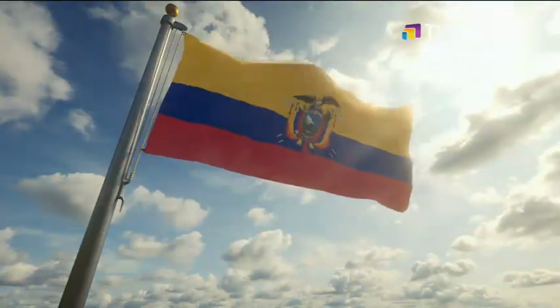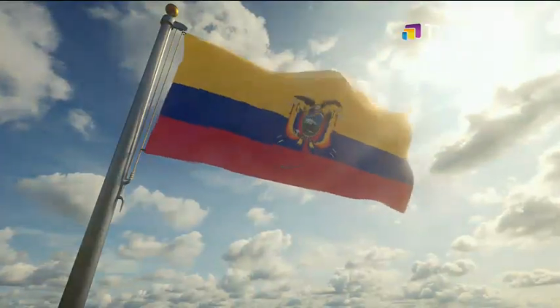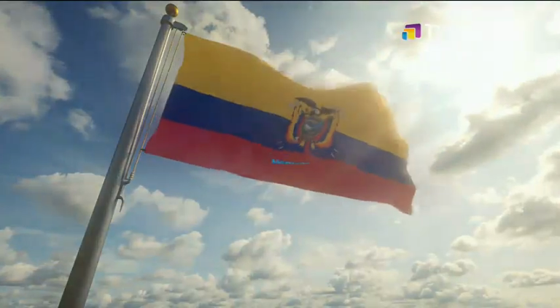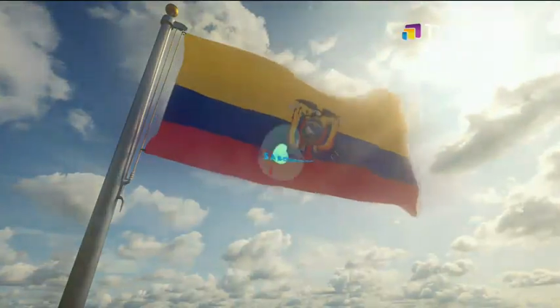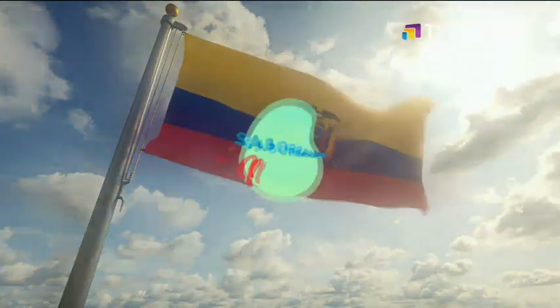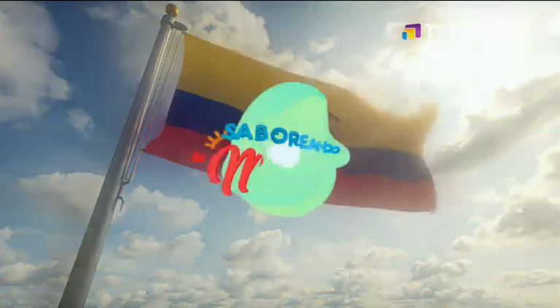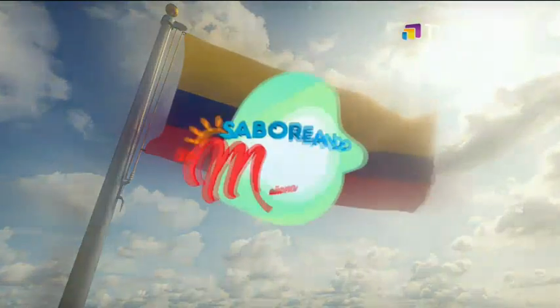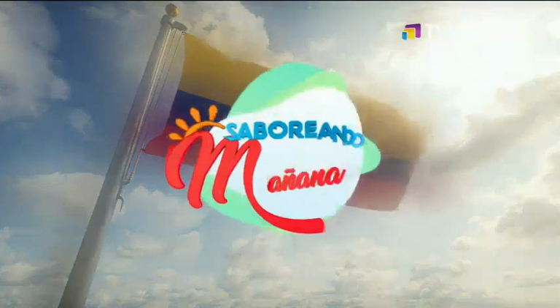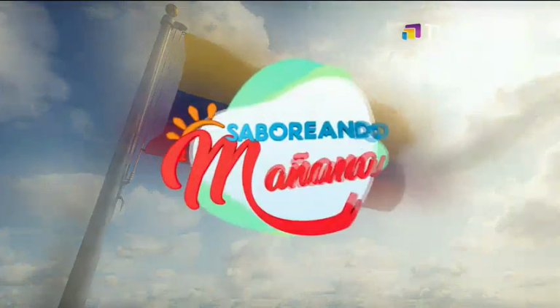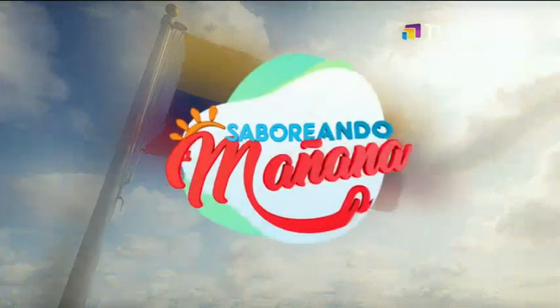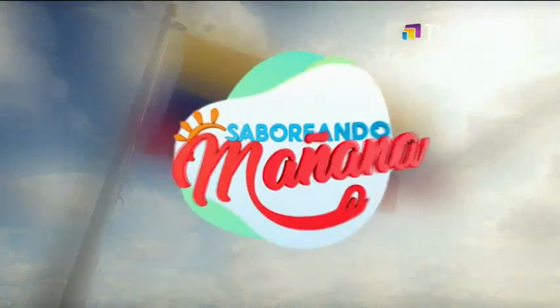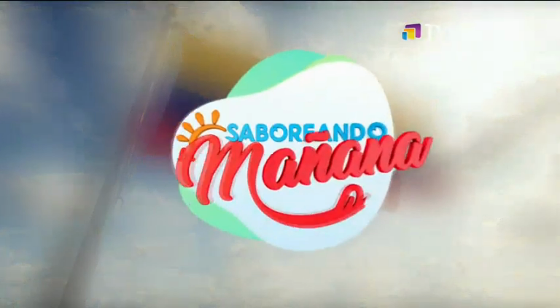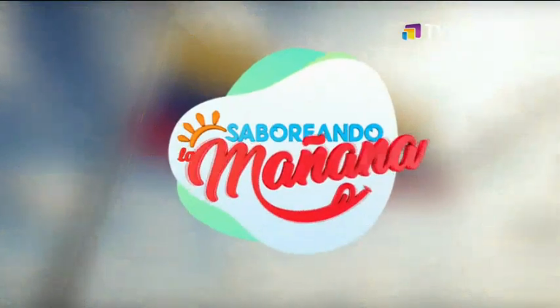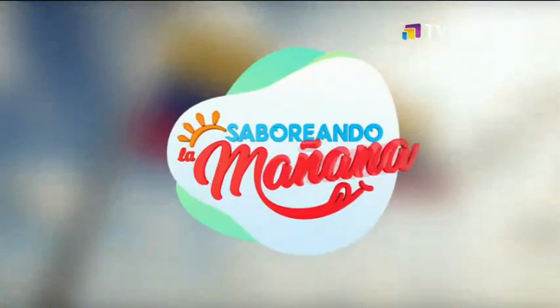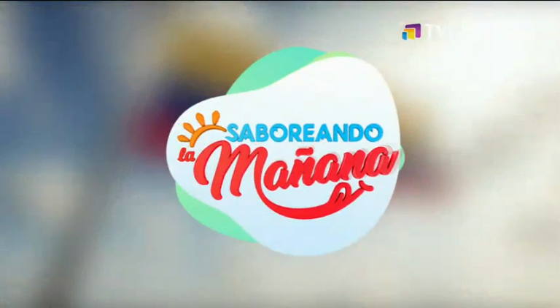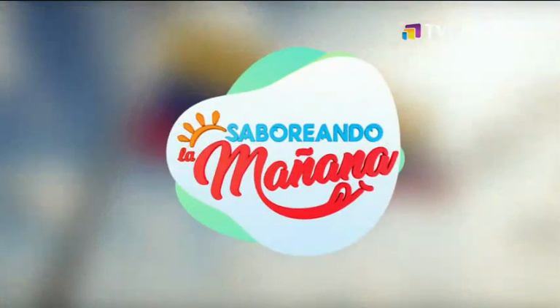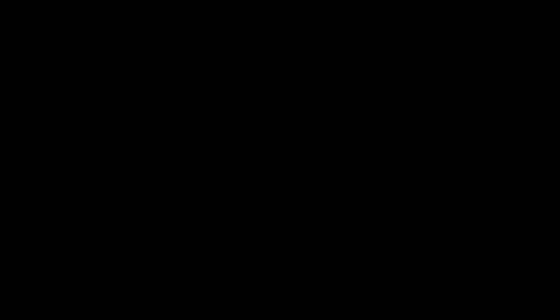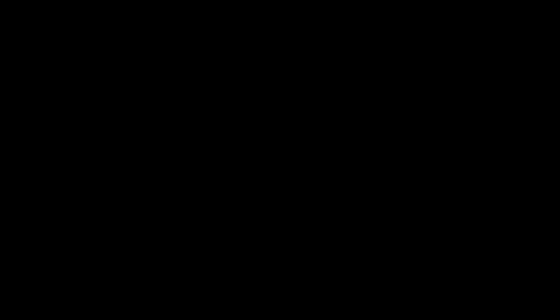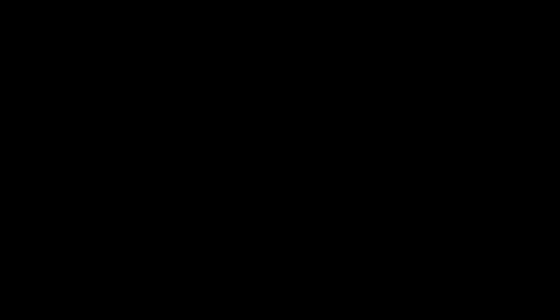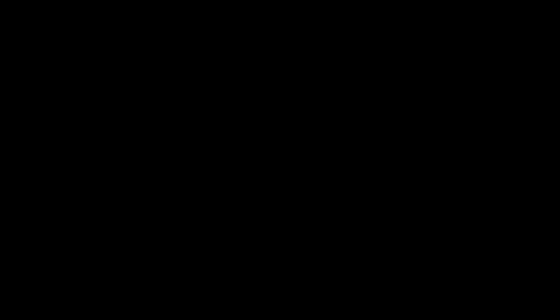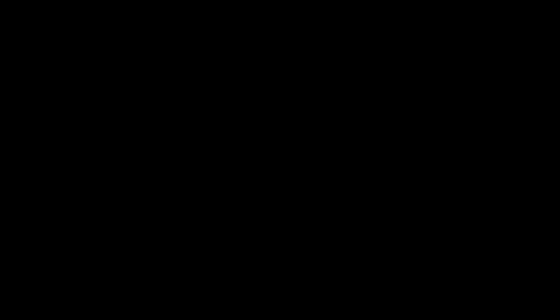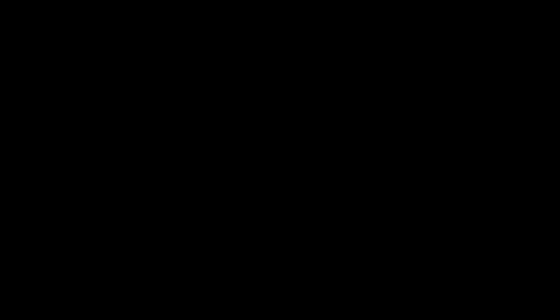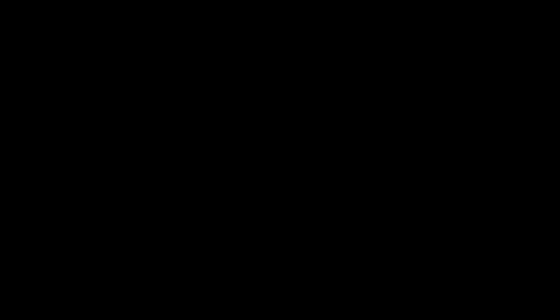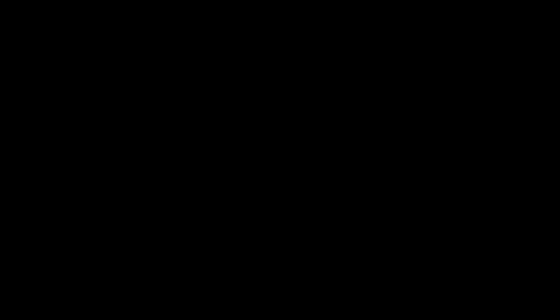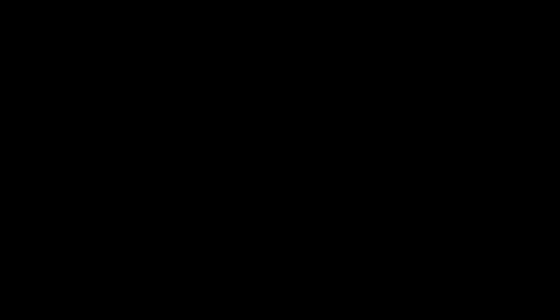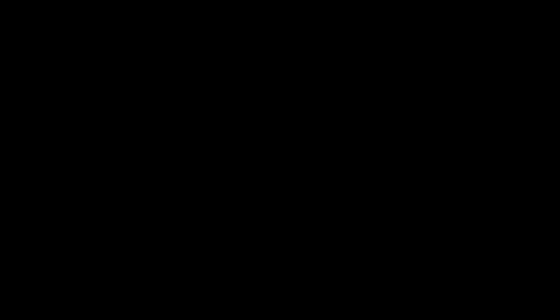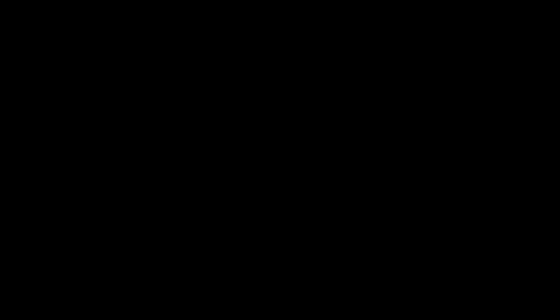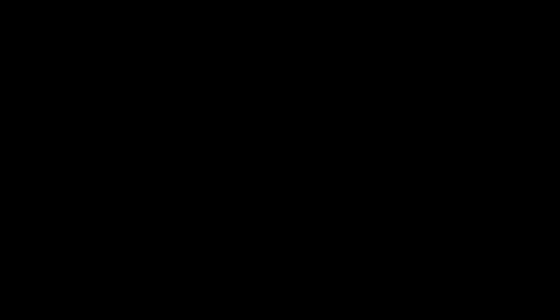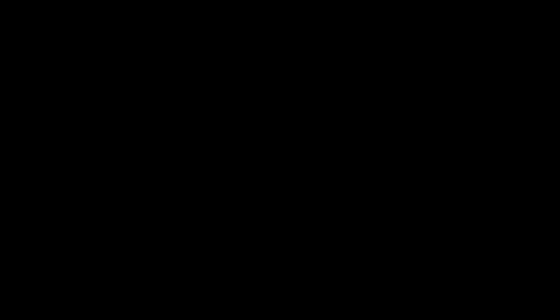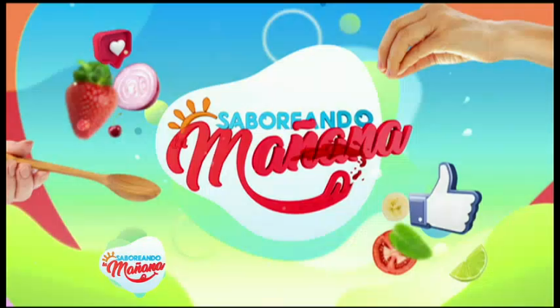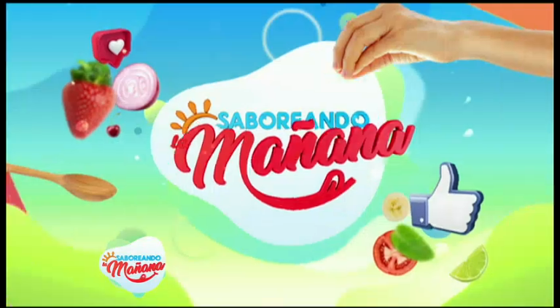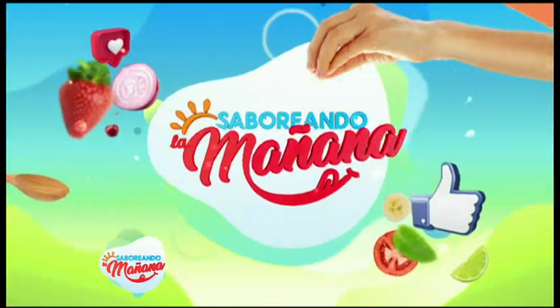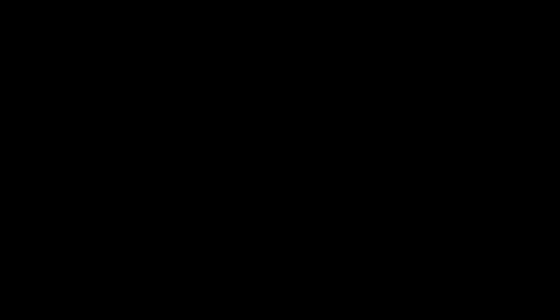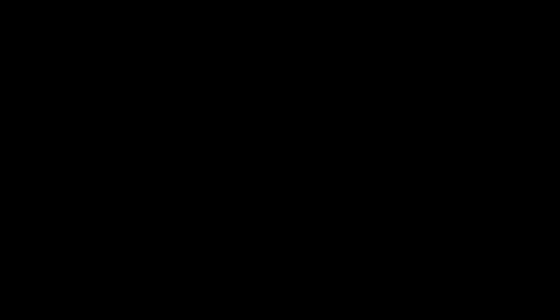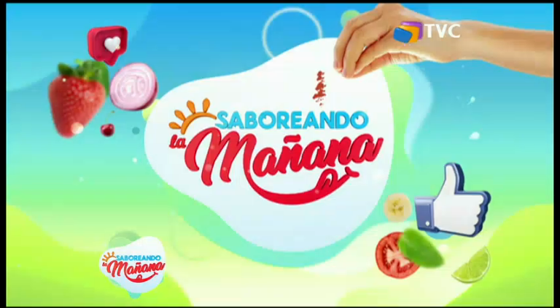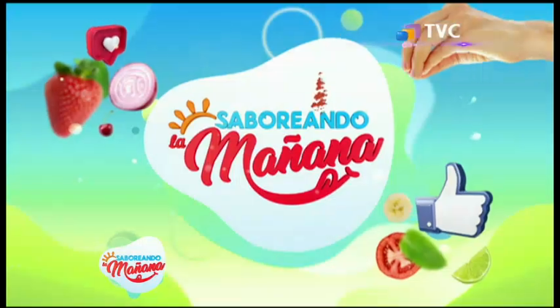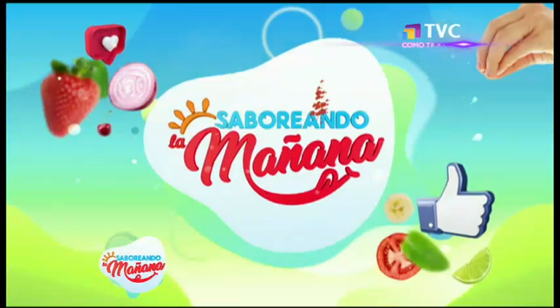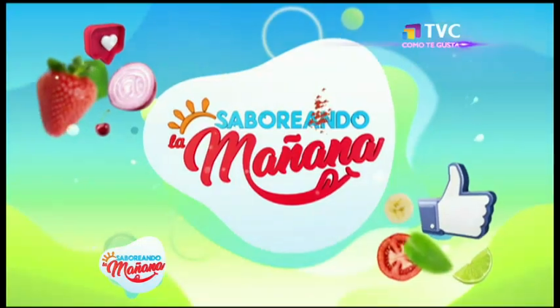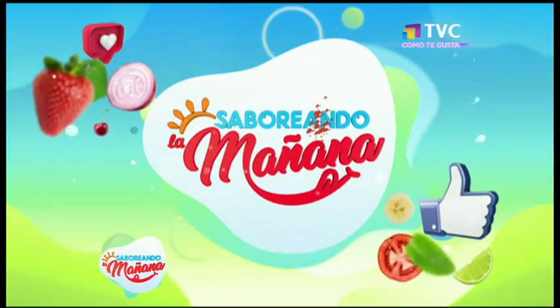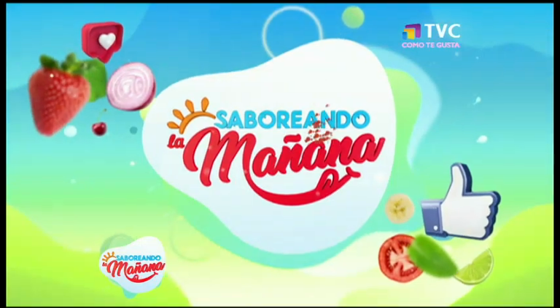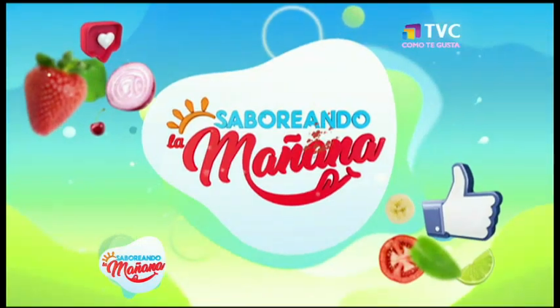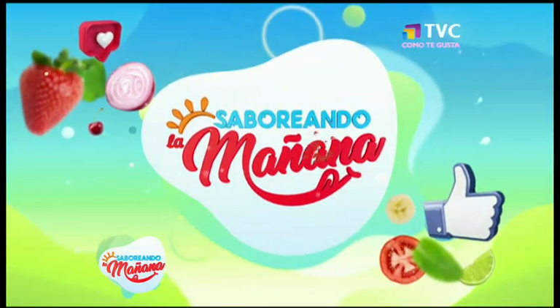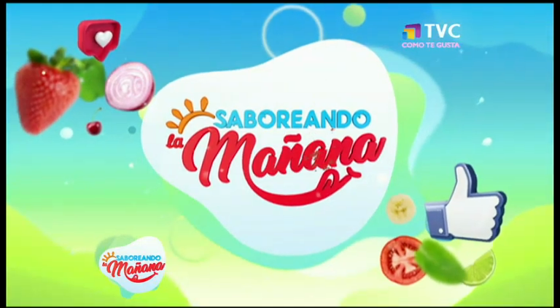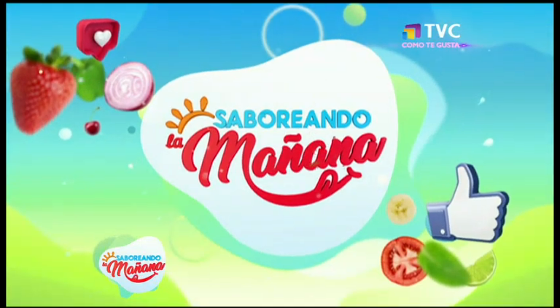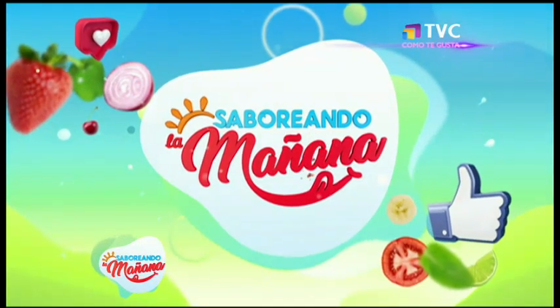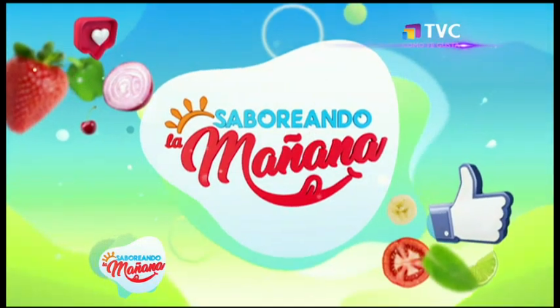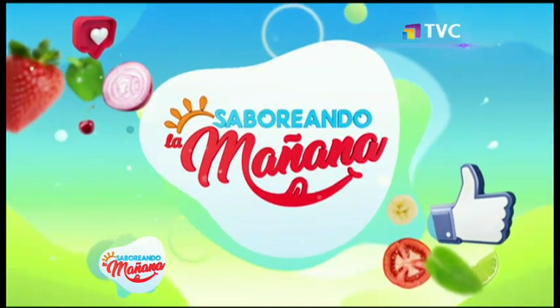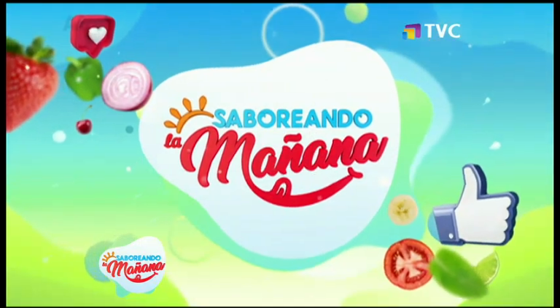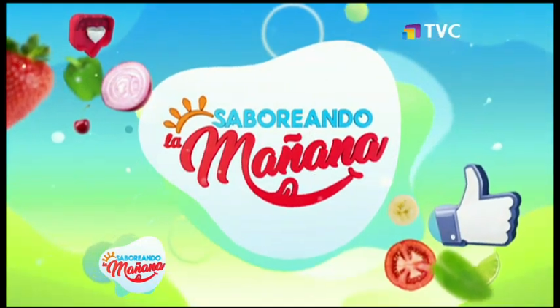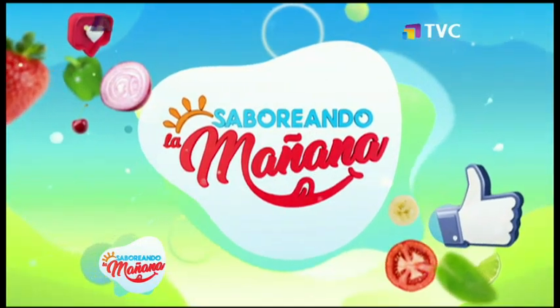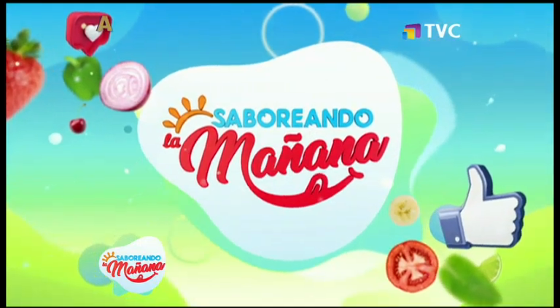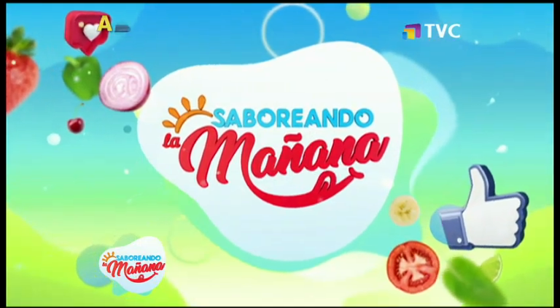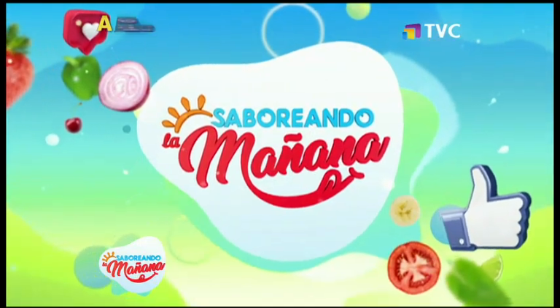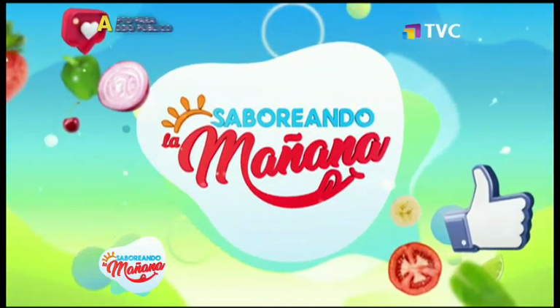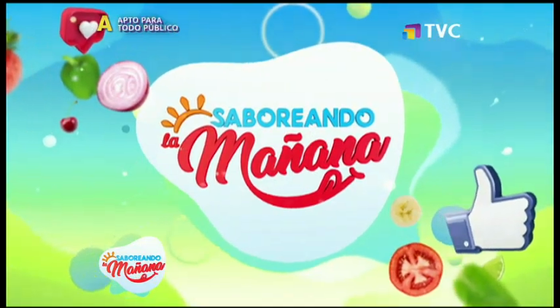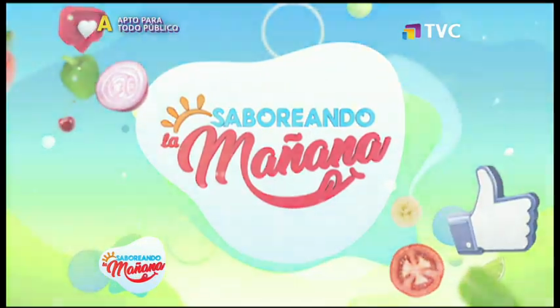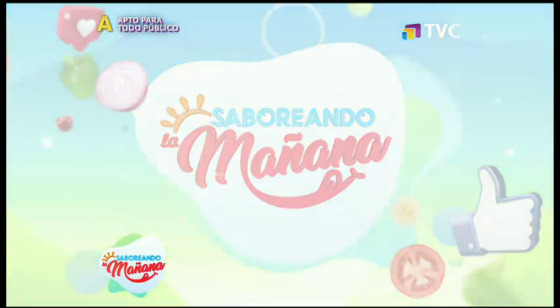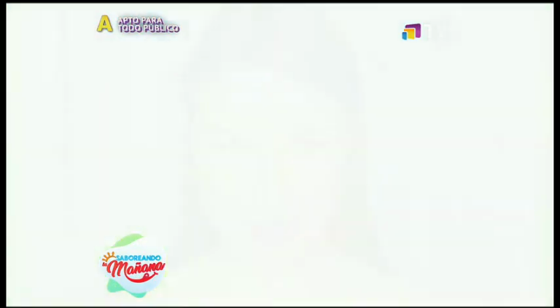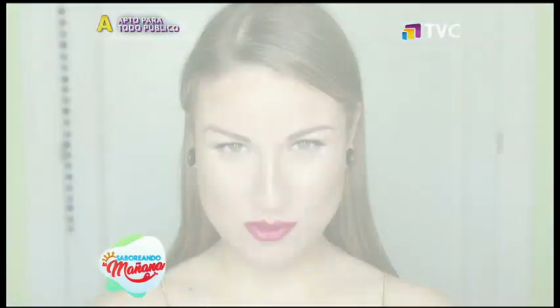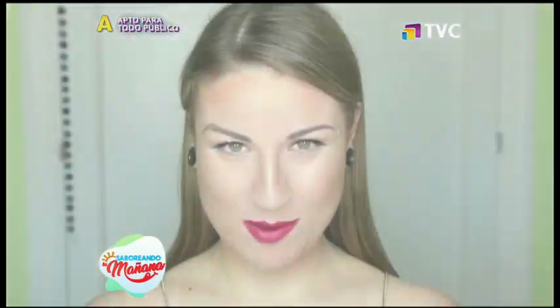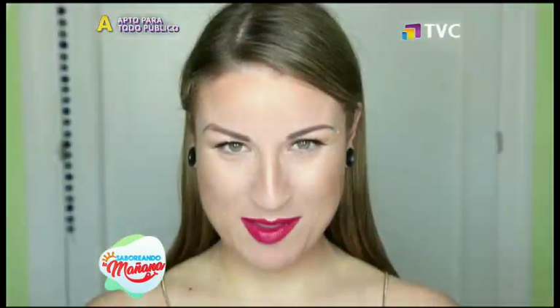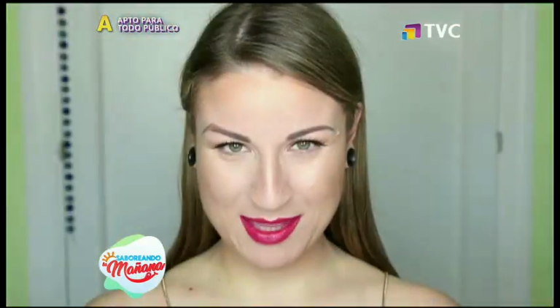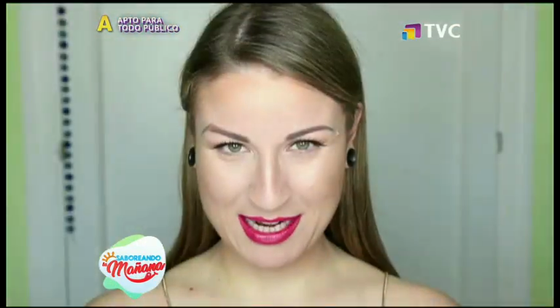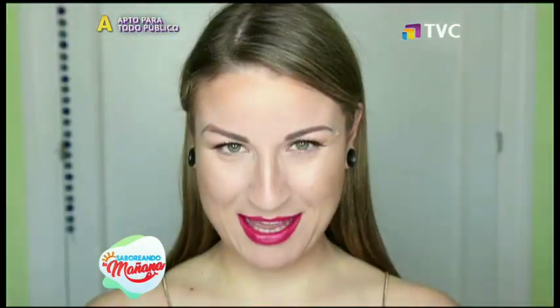Saboreando la mañana. Errores al depilar las cejas: número 1.